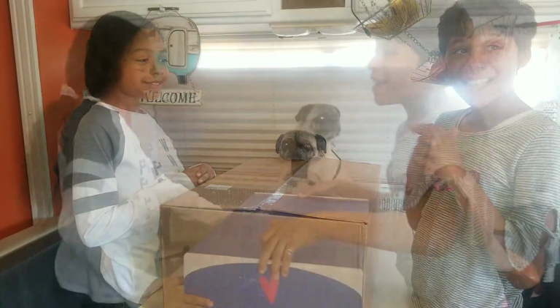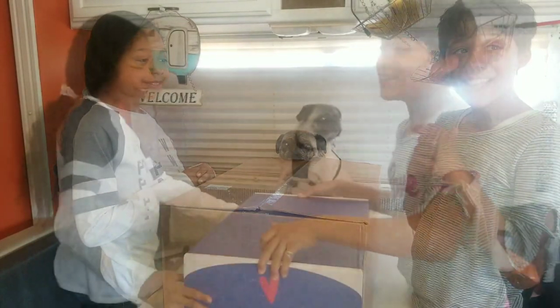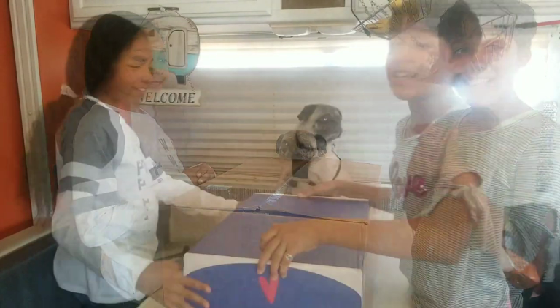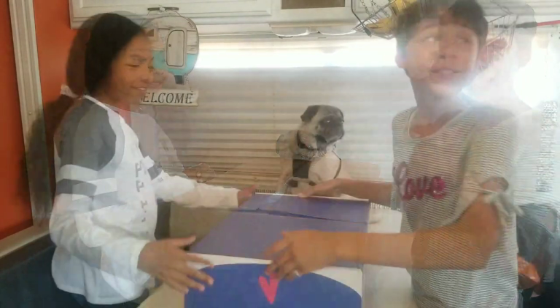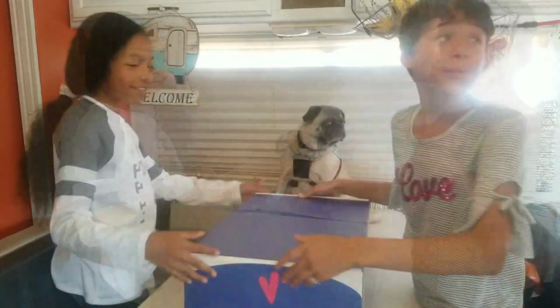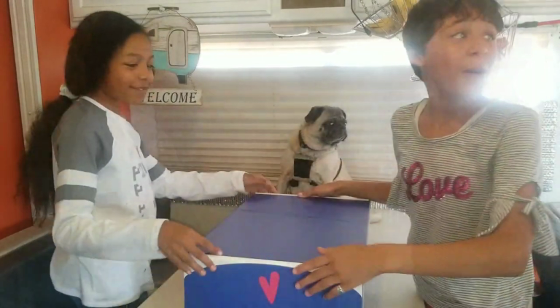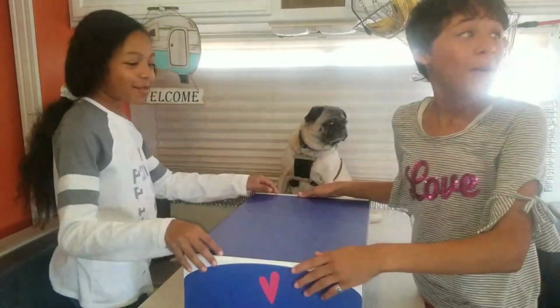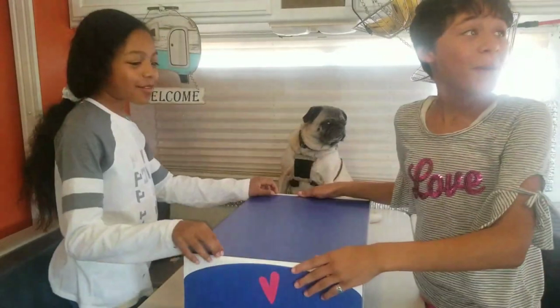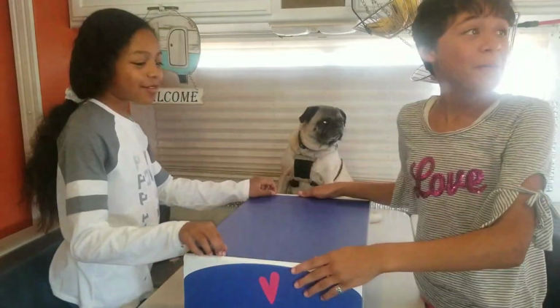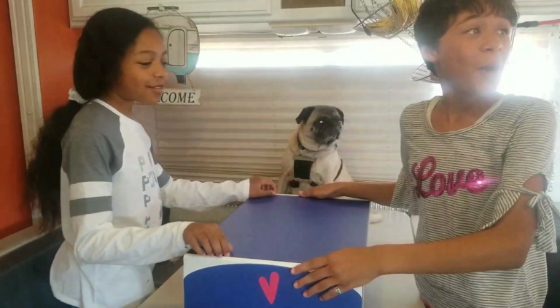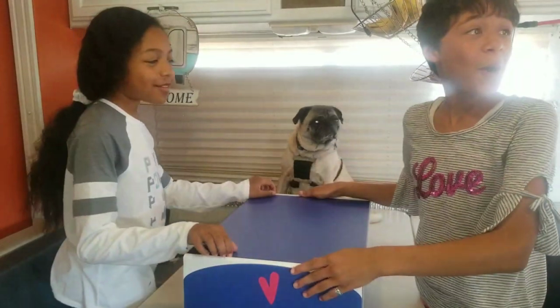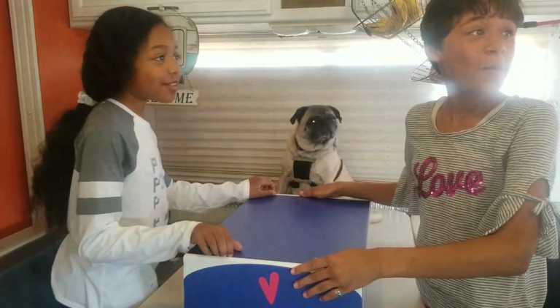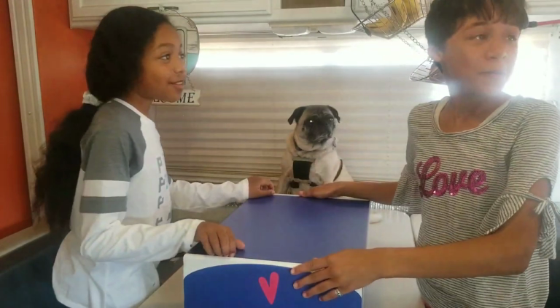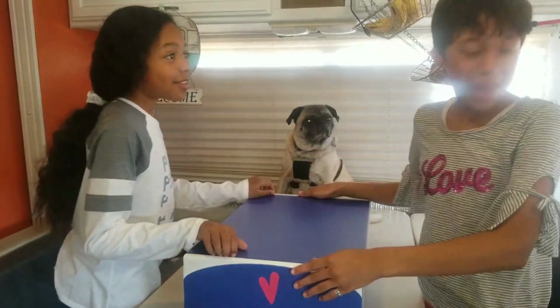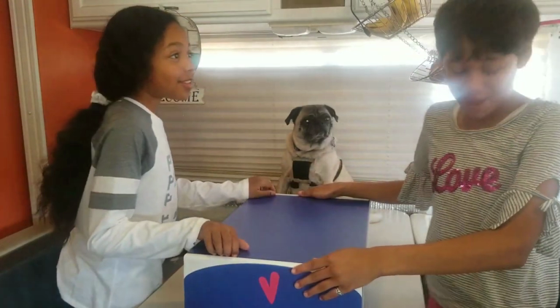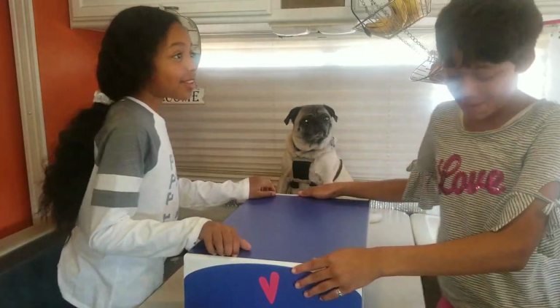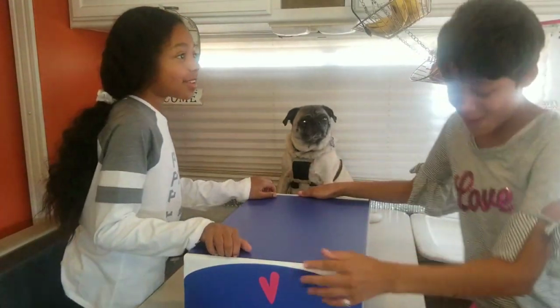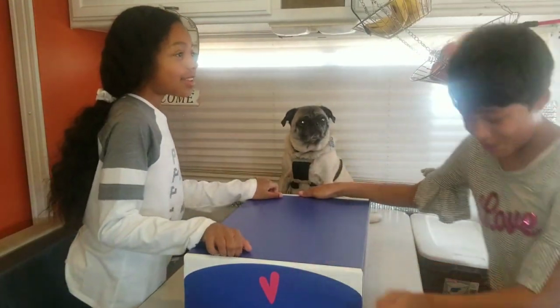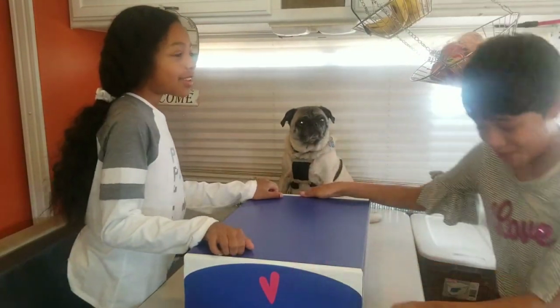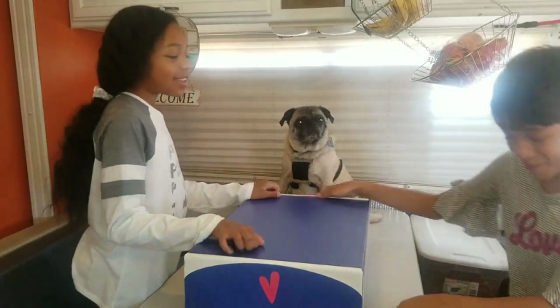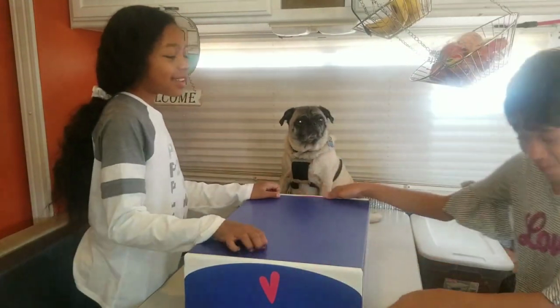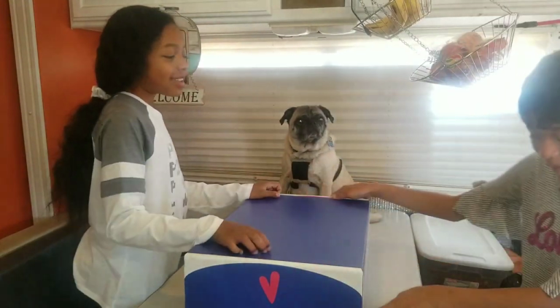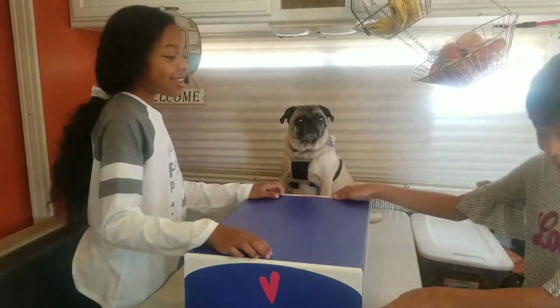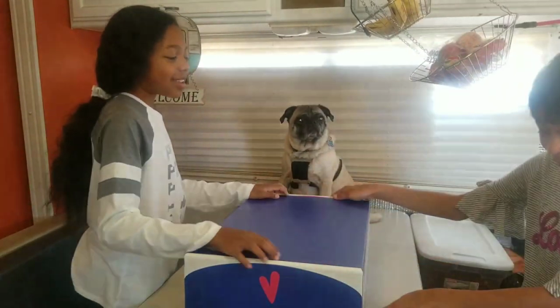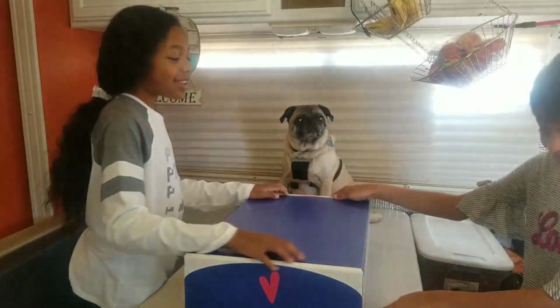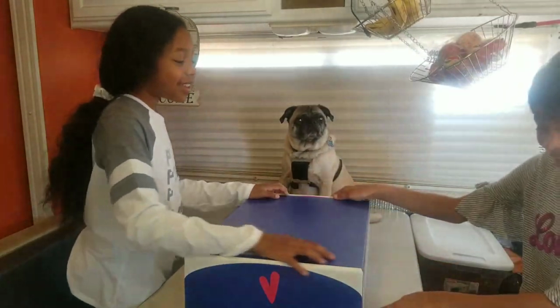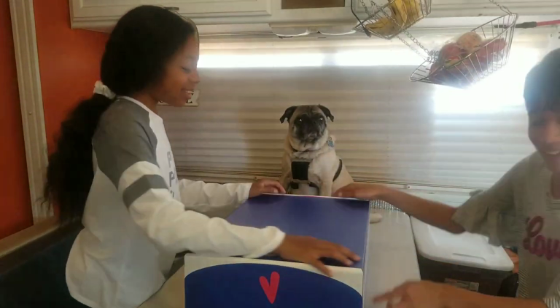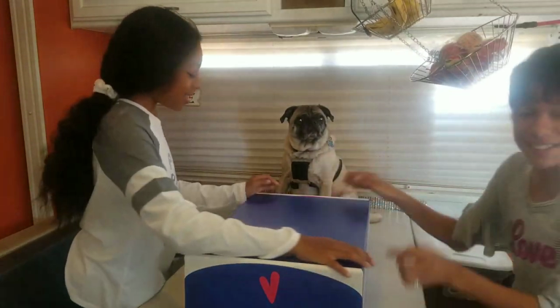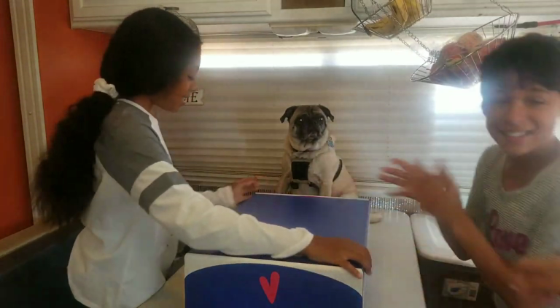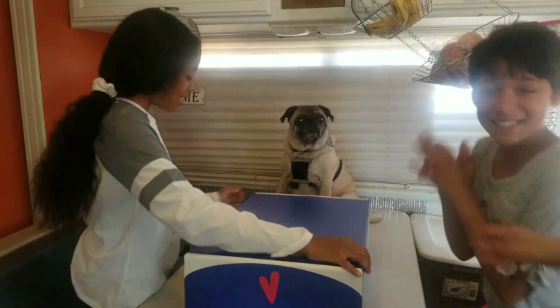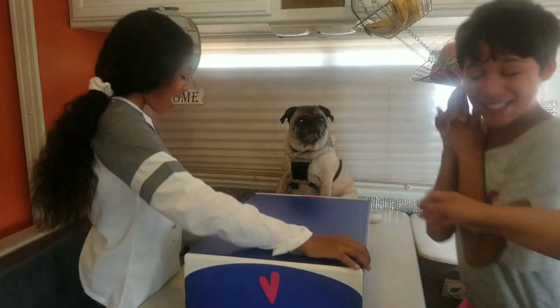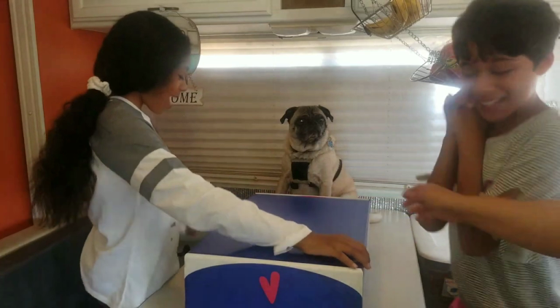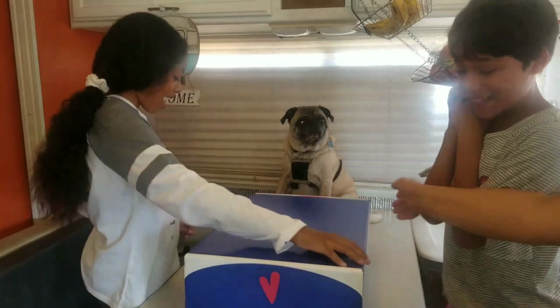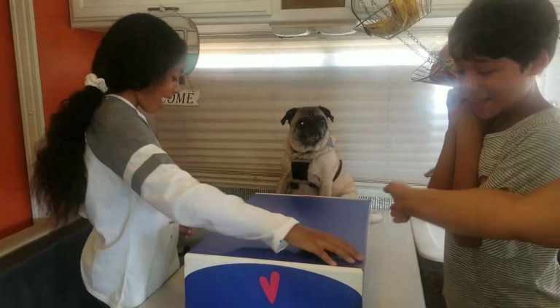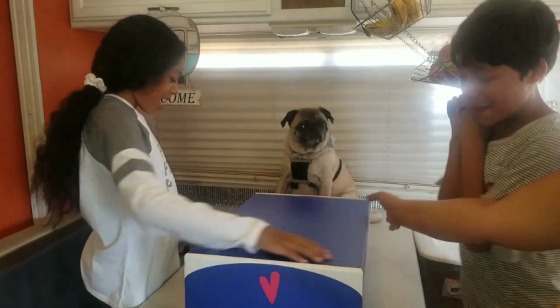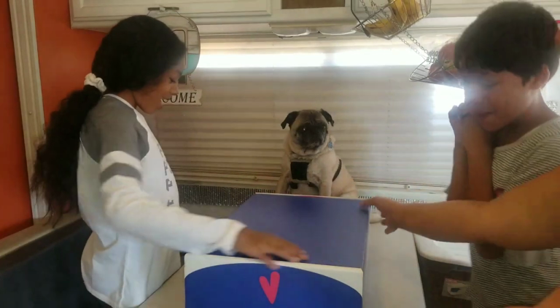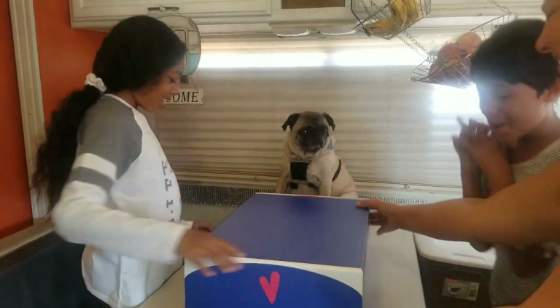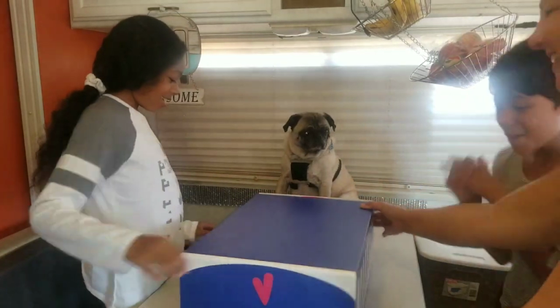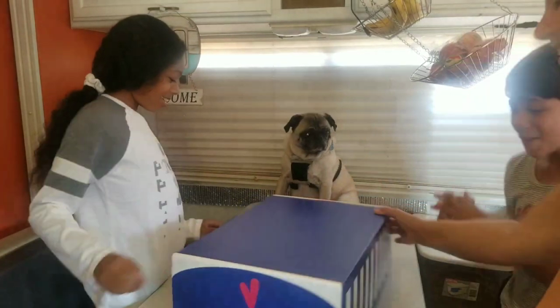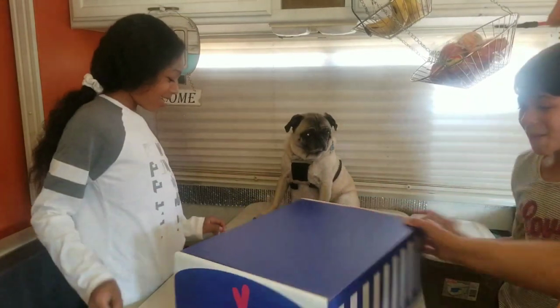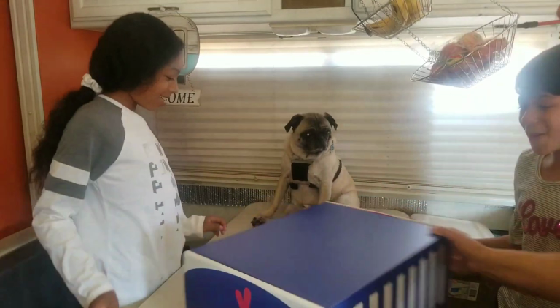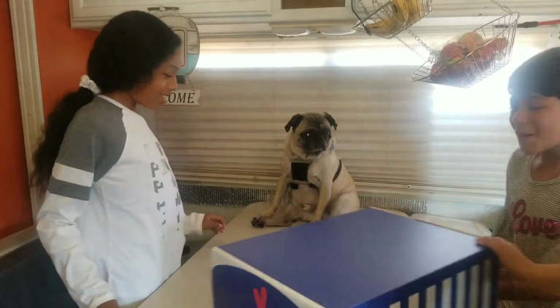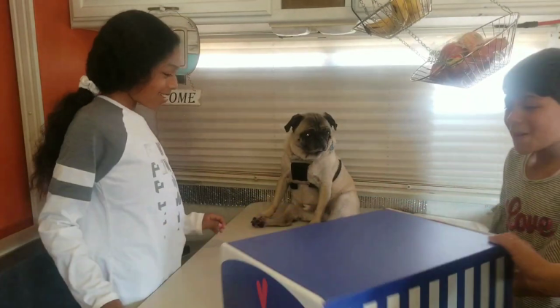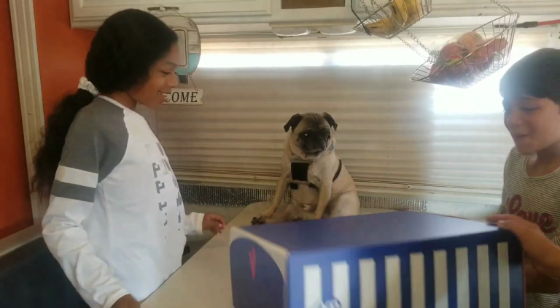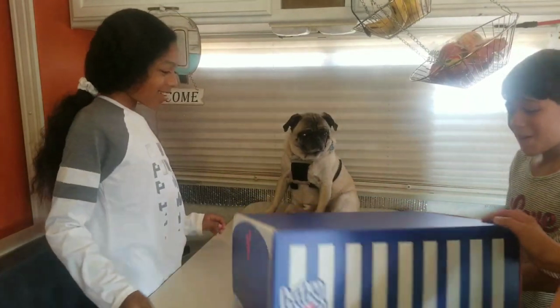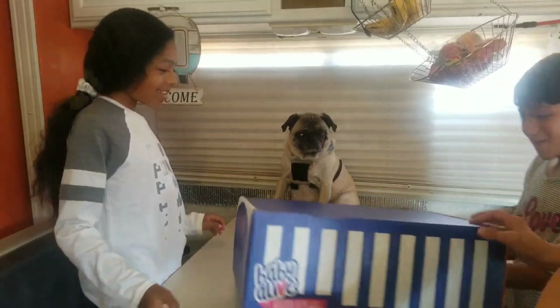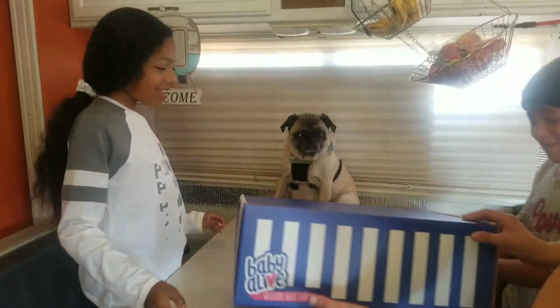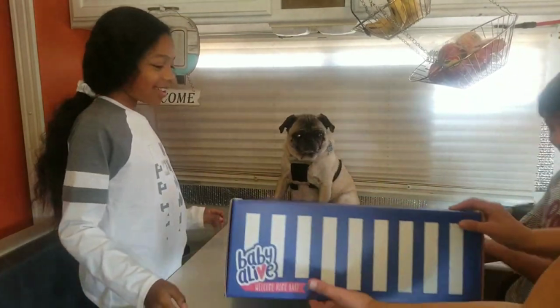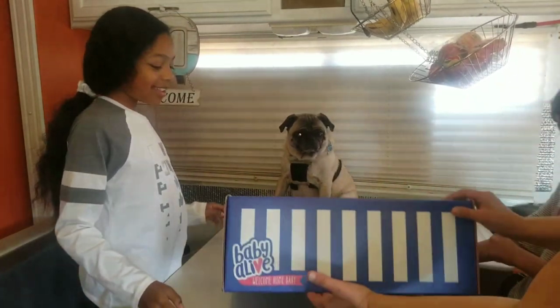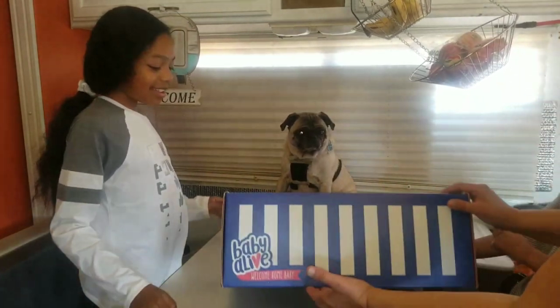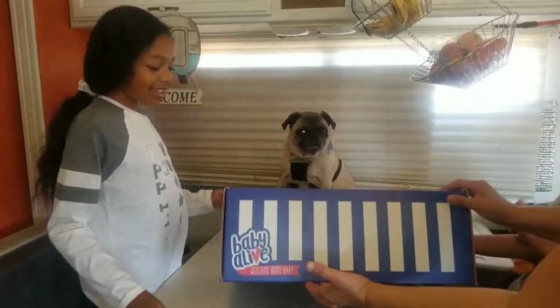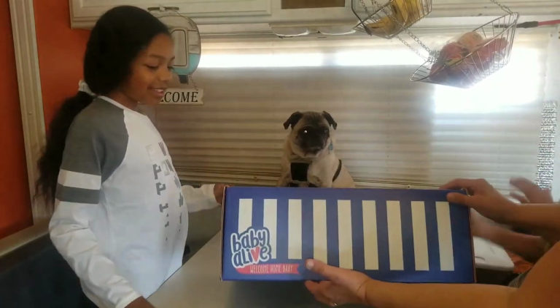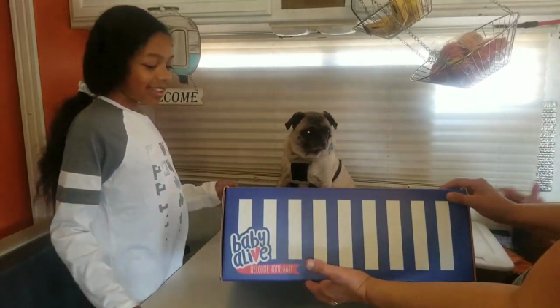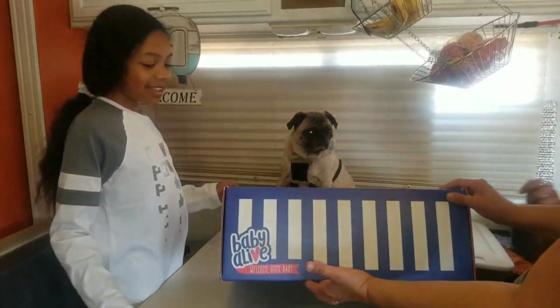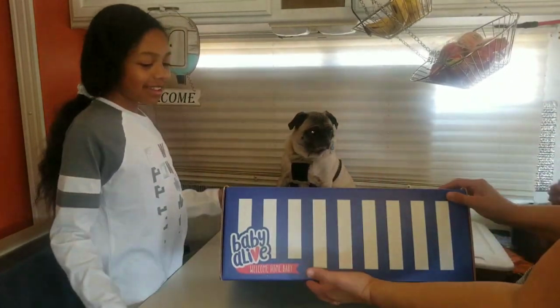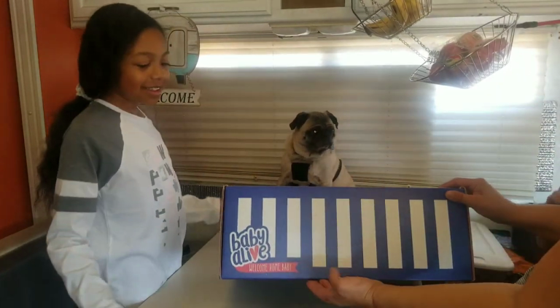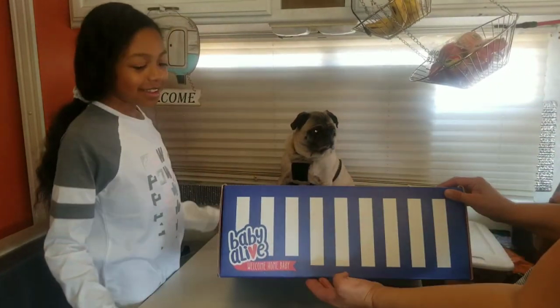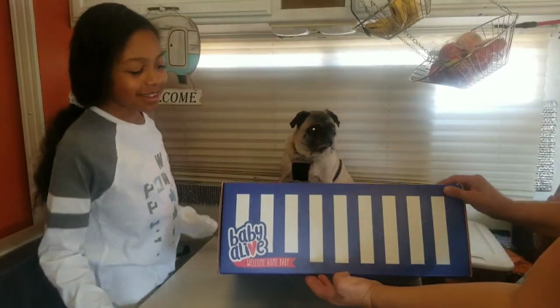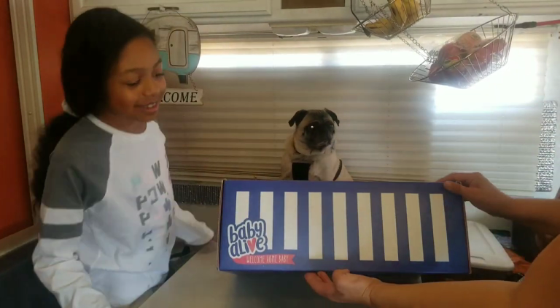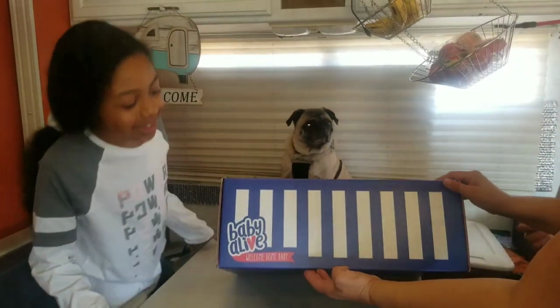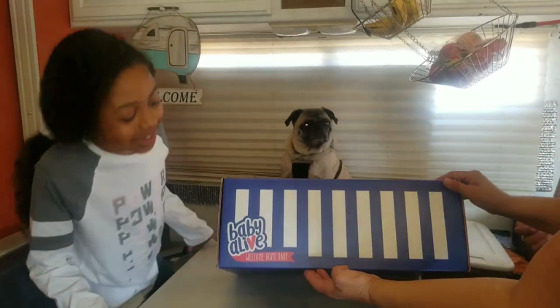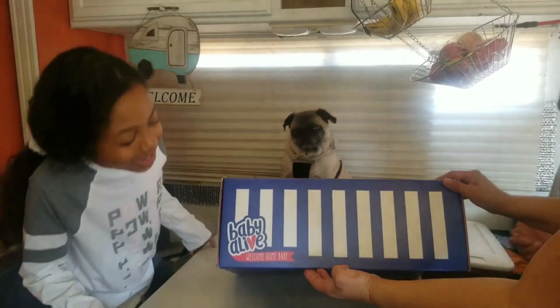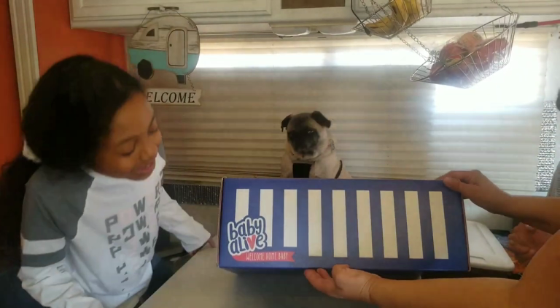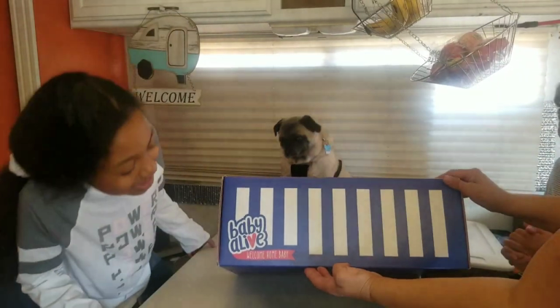It says Welcome Home Baby on the box. Look at this — Welcome Home Baby!